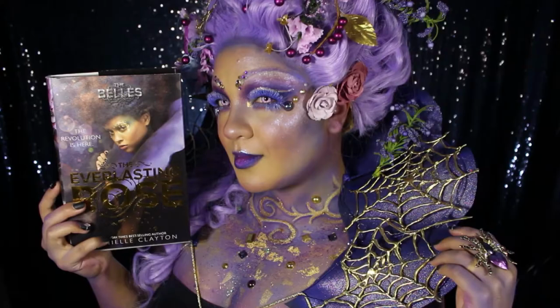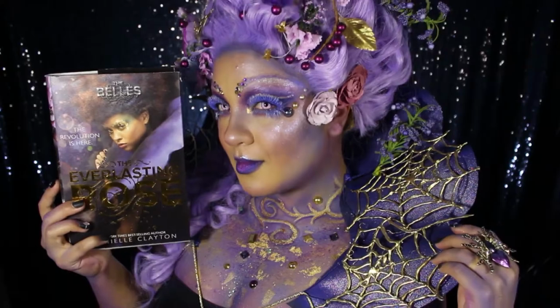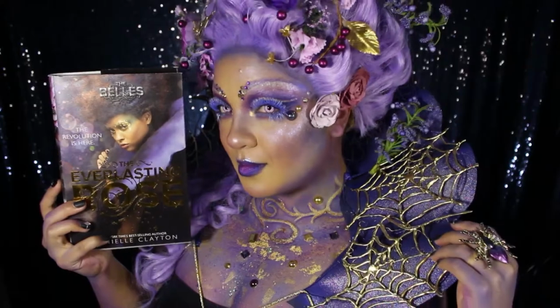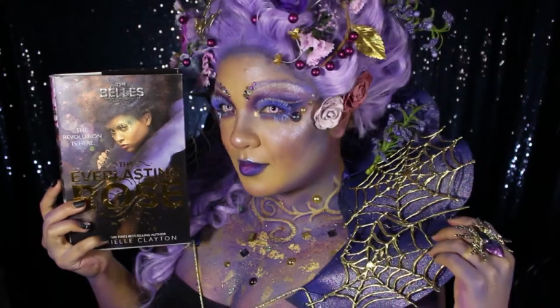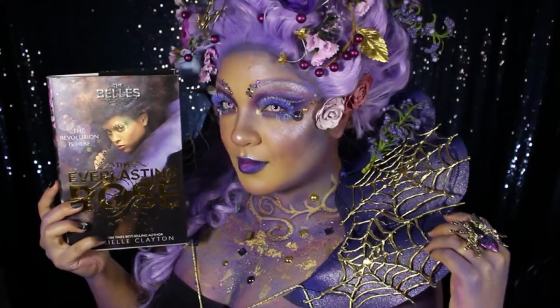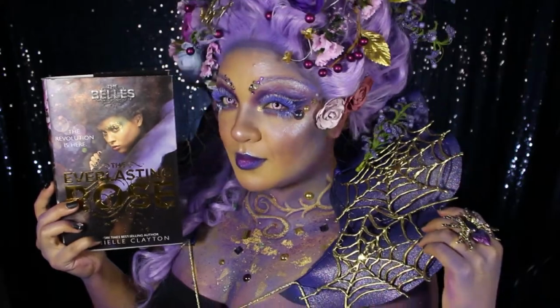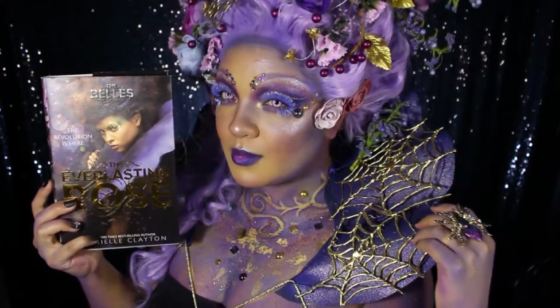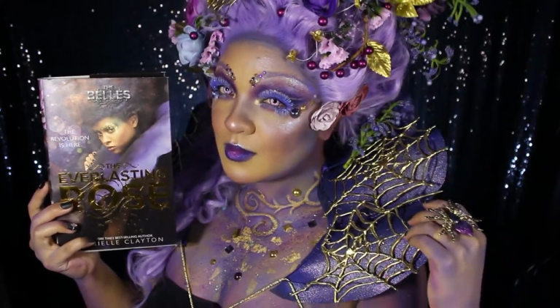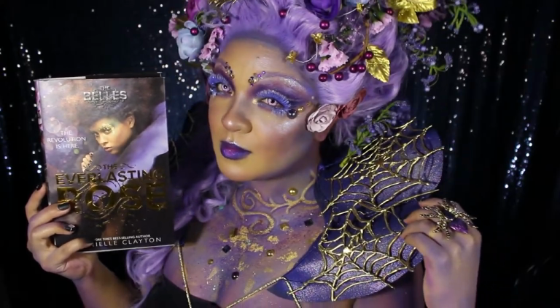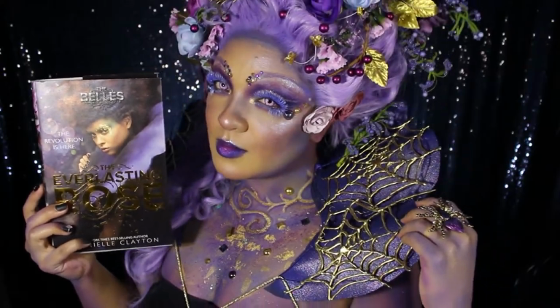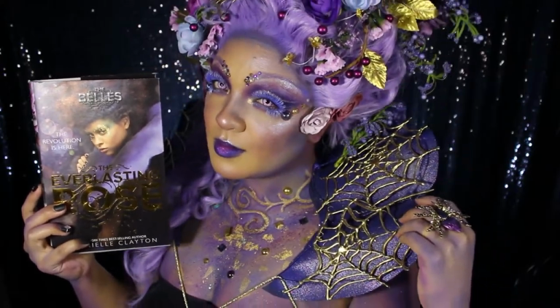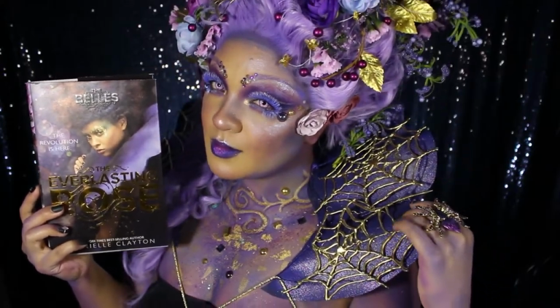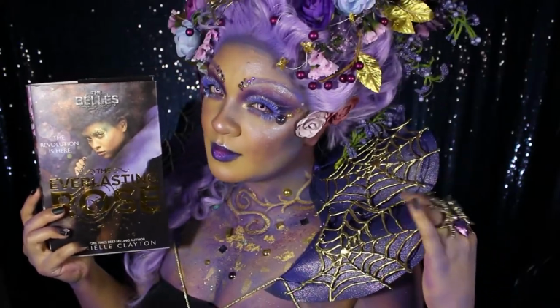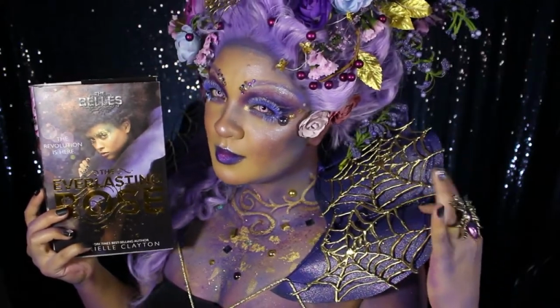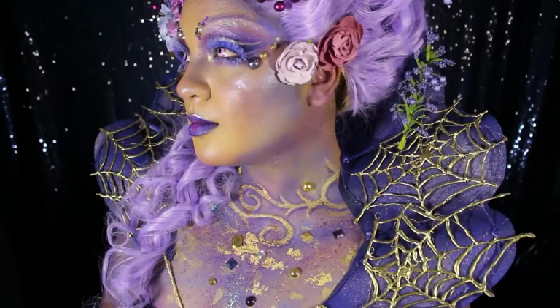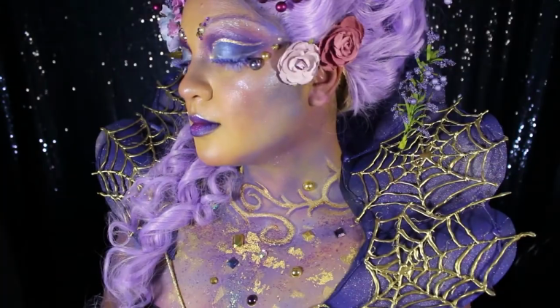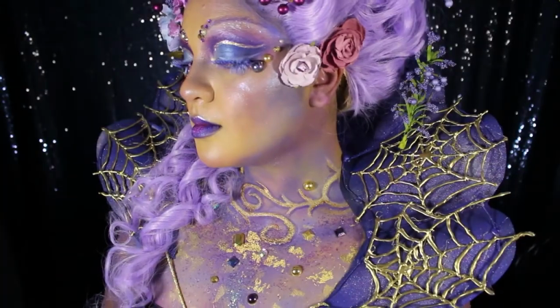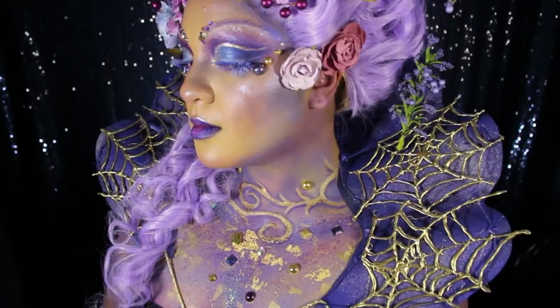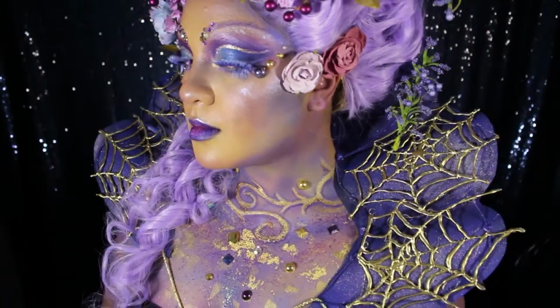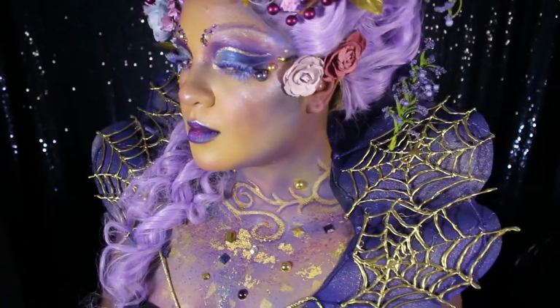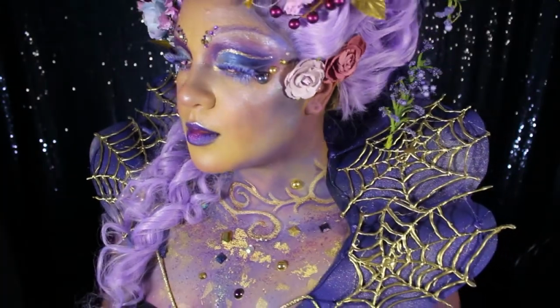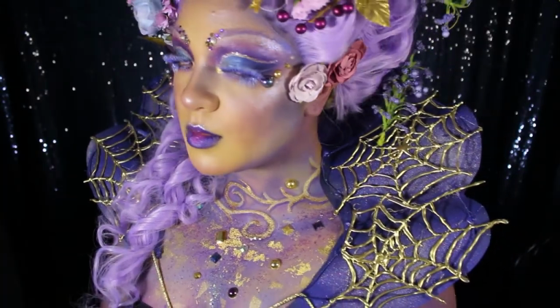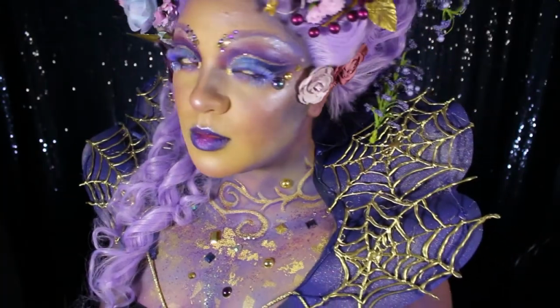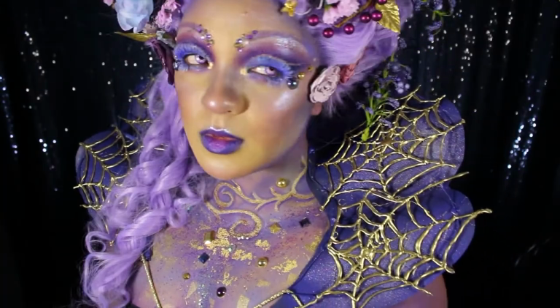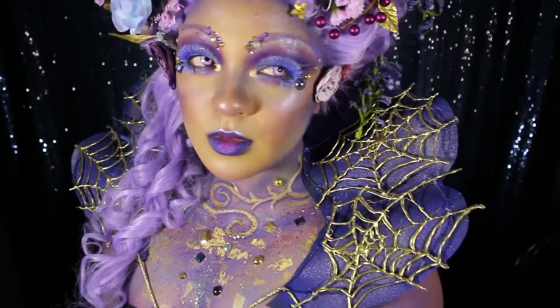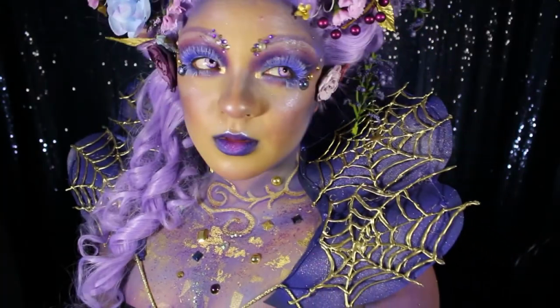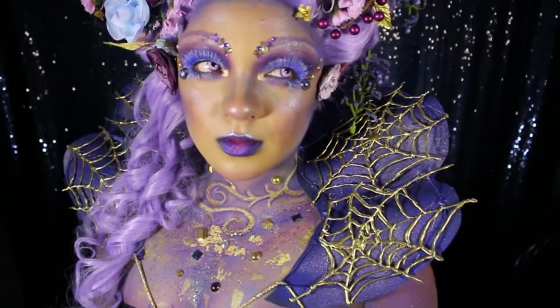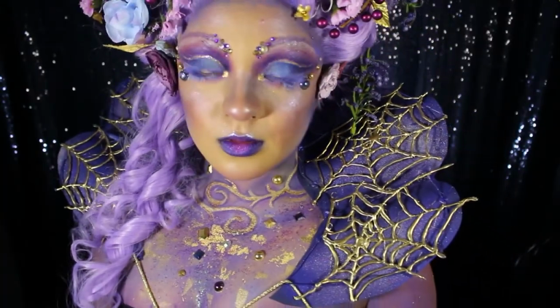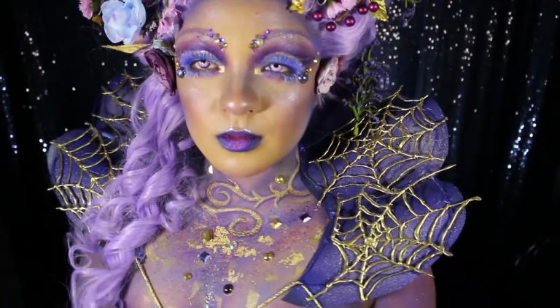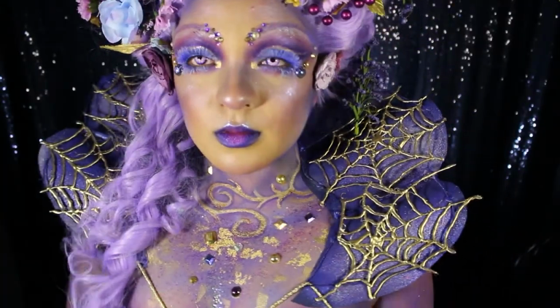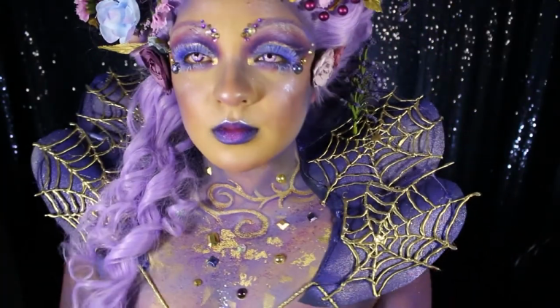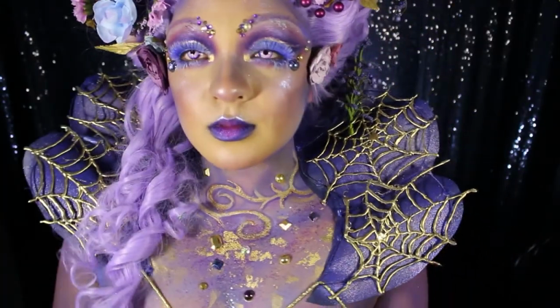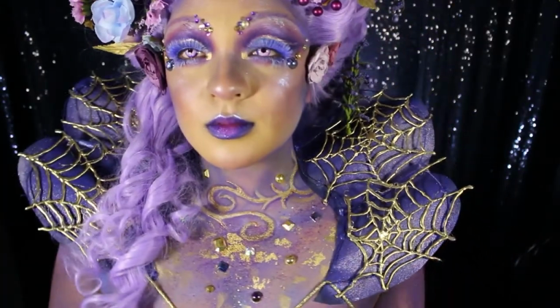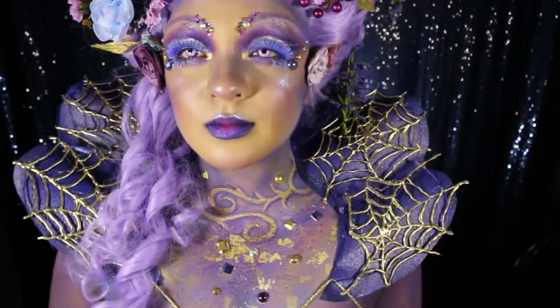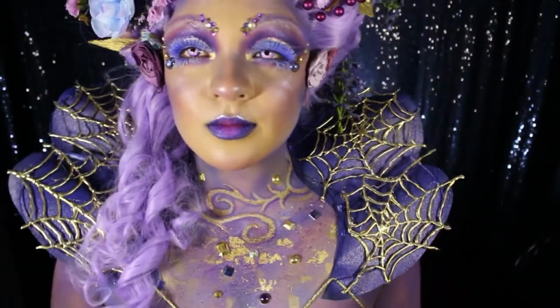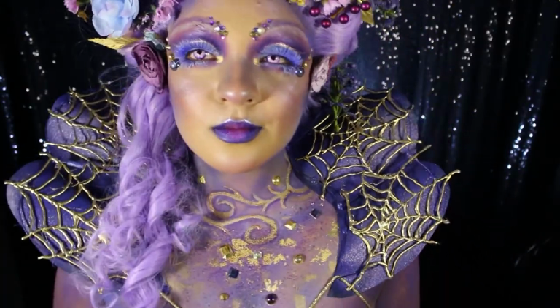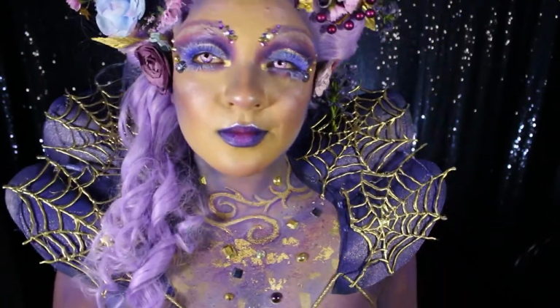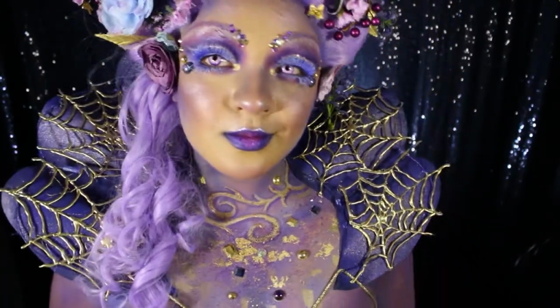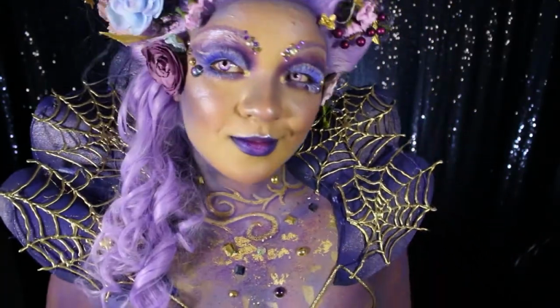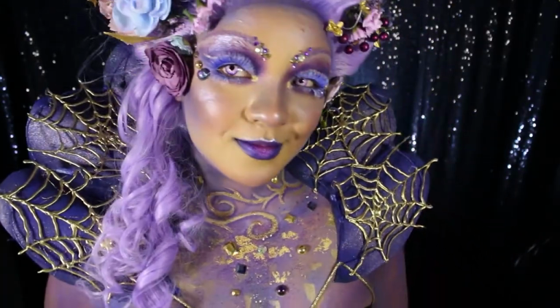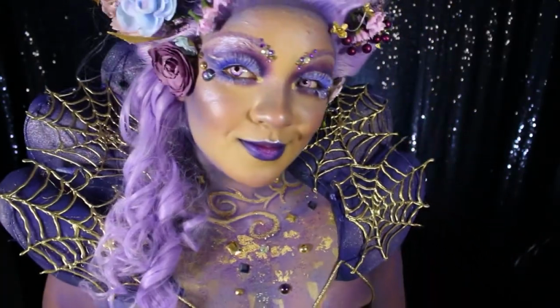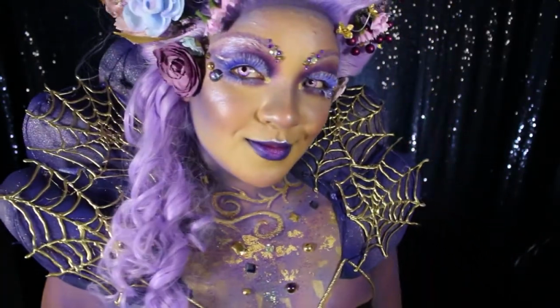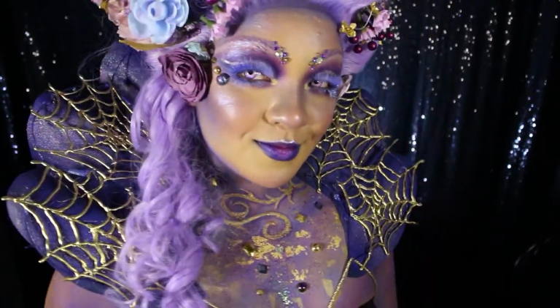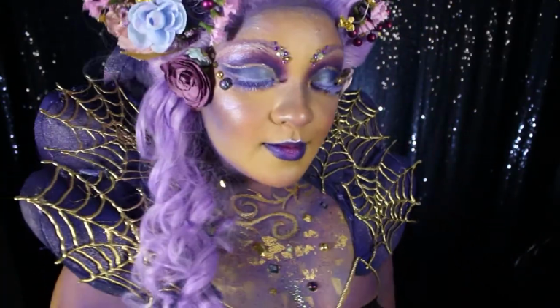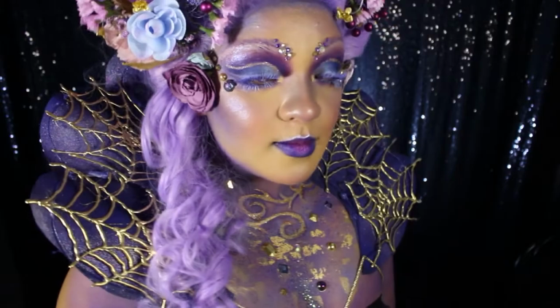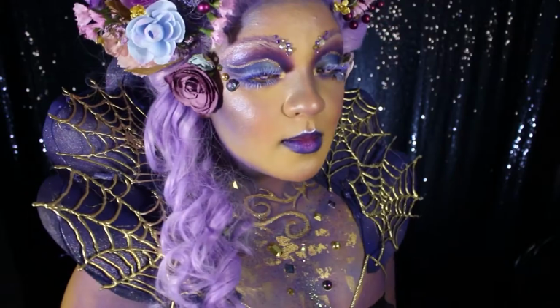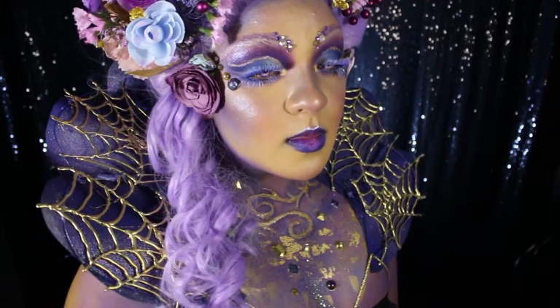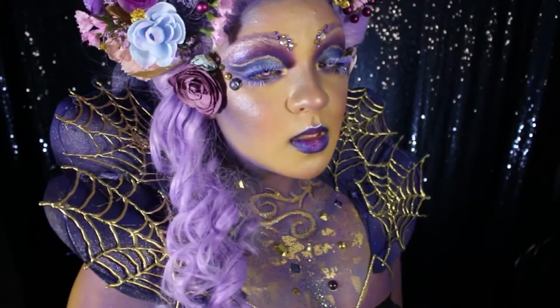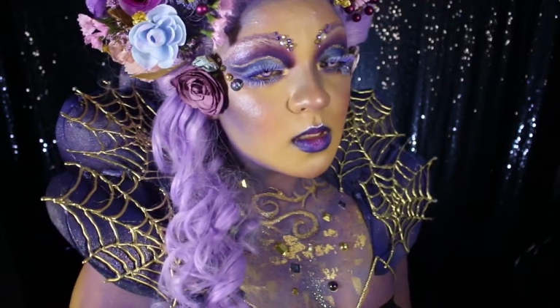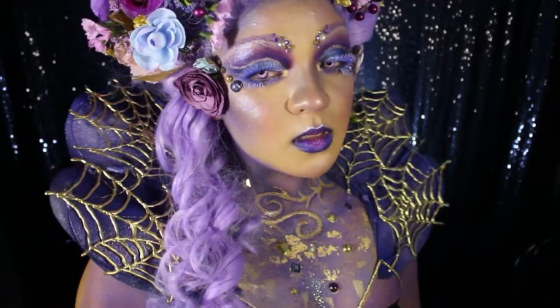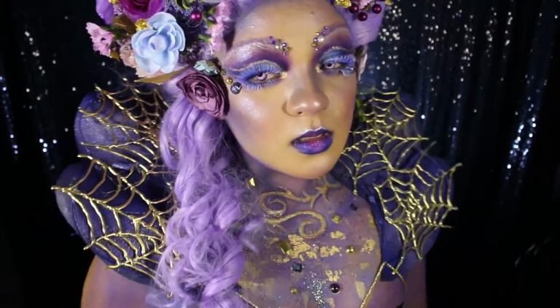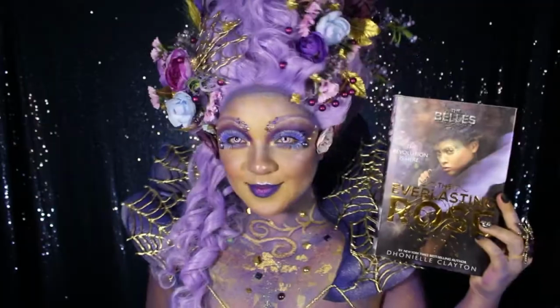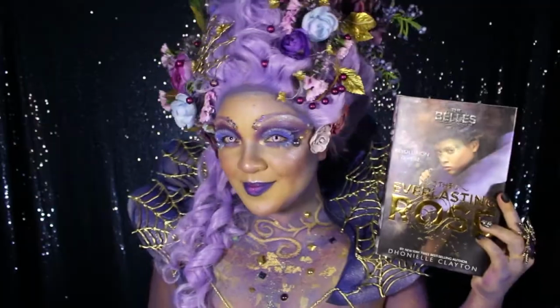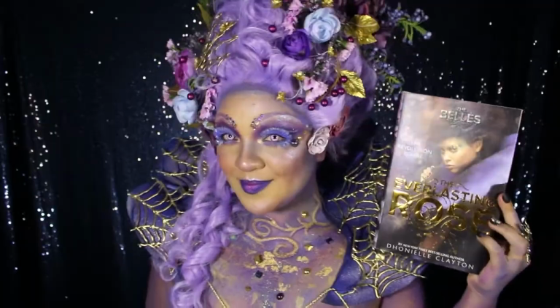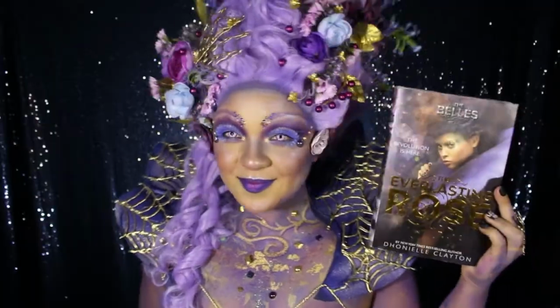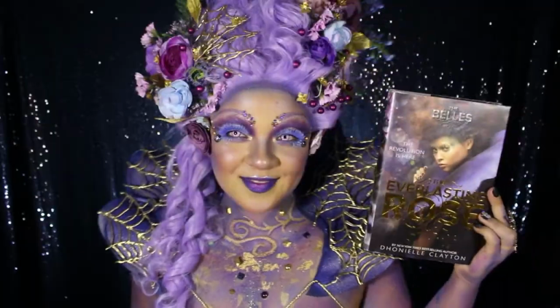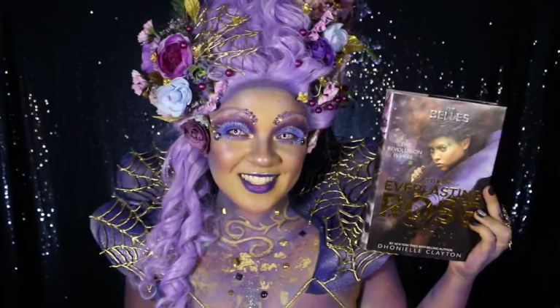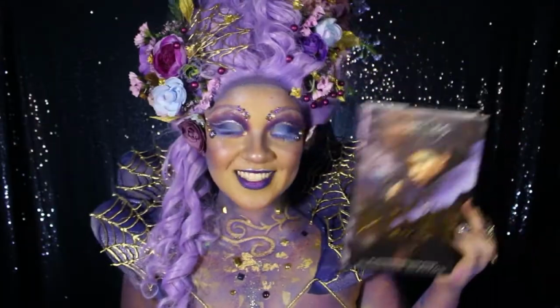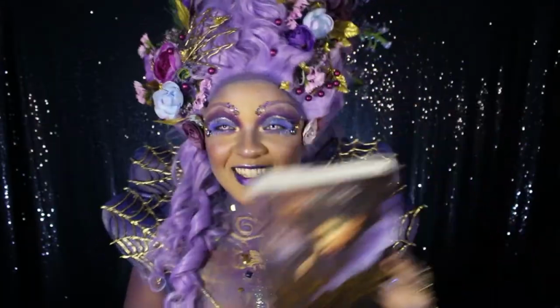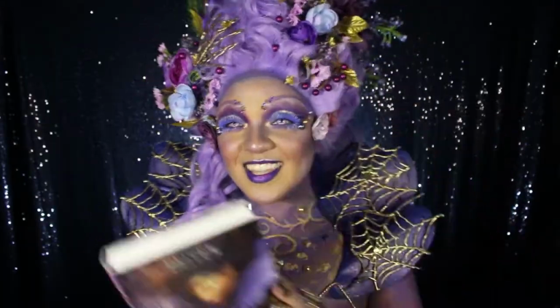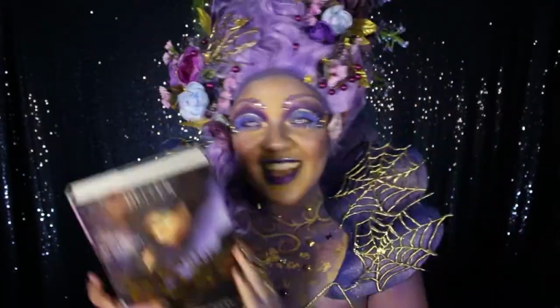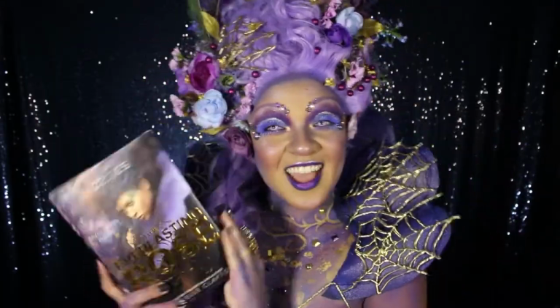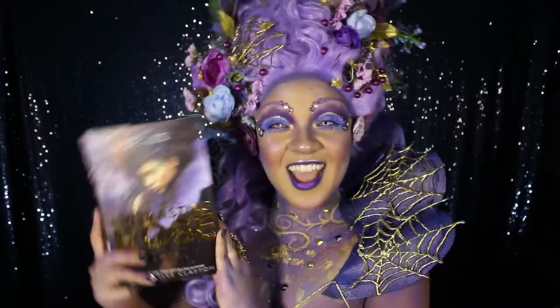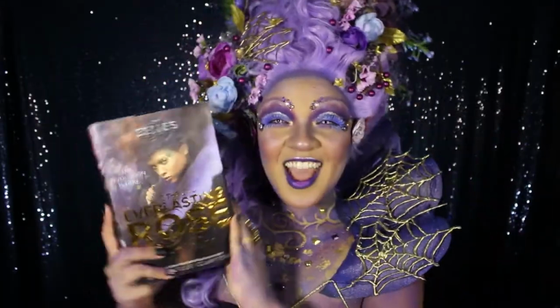Hello everyone! Today I'll be showing you how I made my standing spiderweb collar for my book look on the Everlasting Rose, the second book to the Belles series by Dhonielle Clayton!